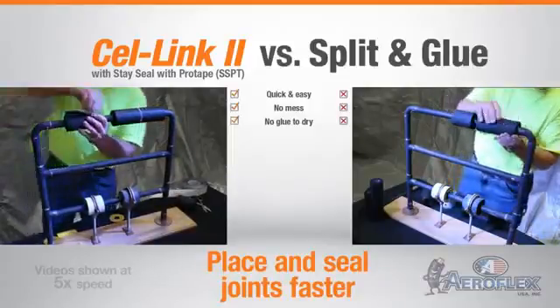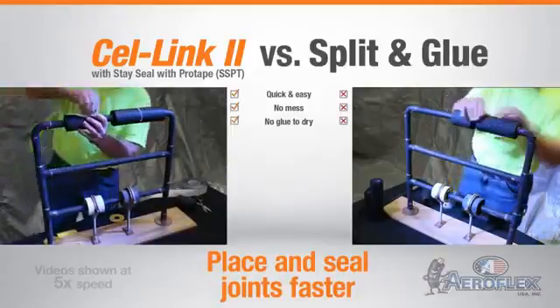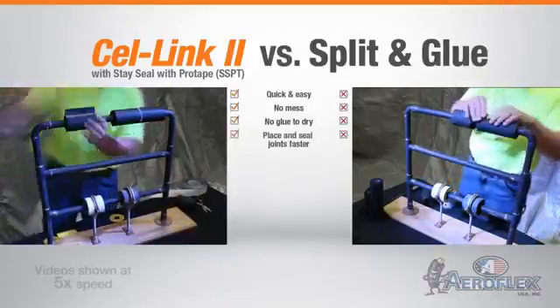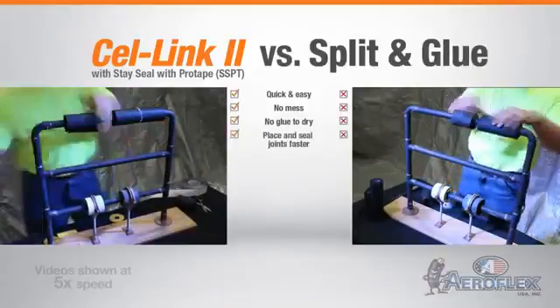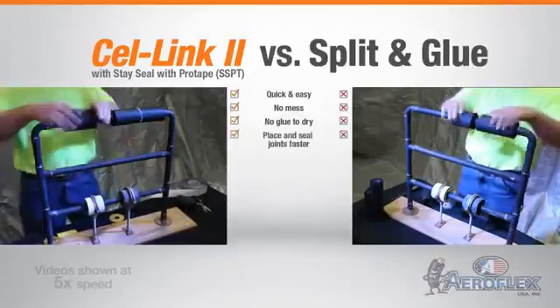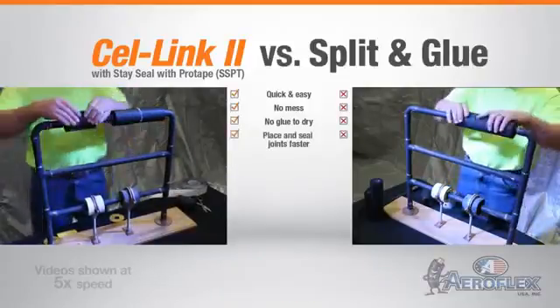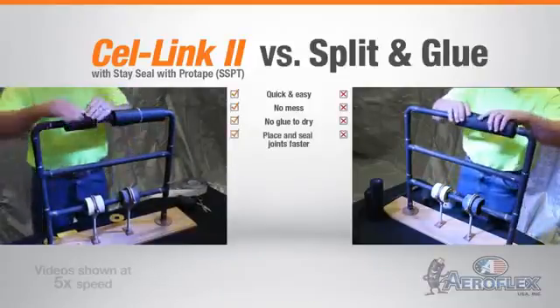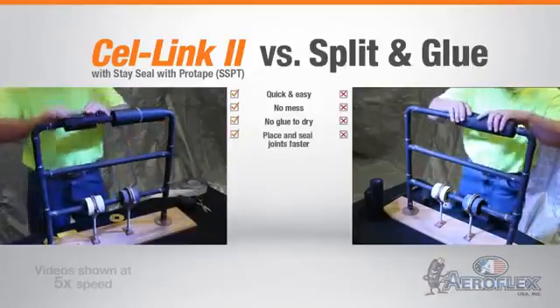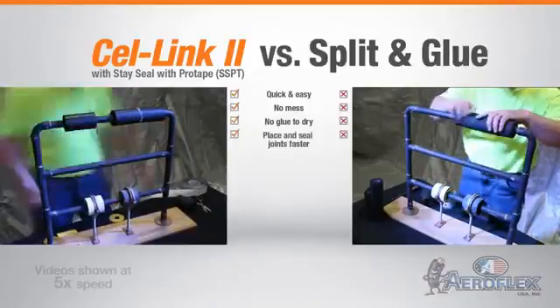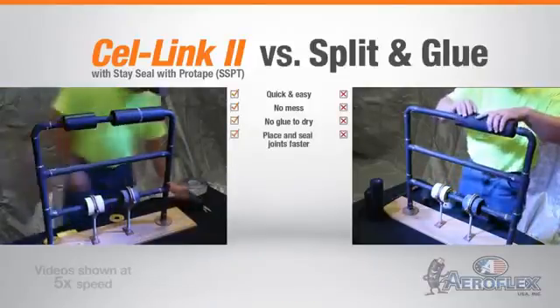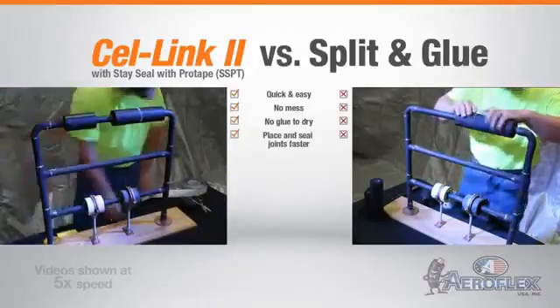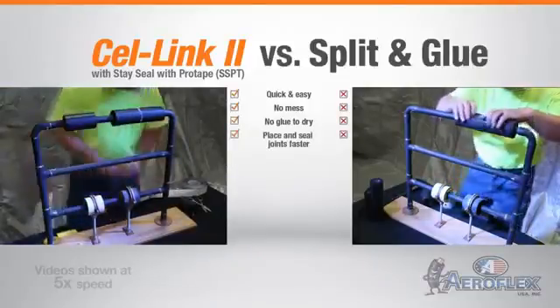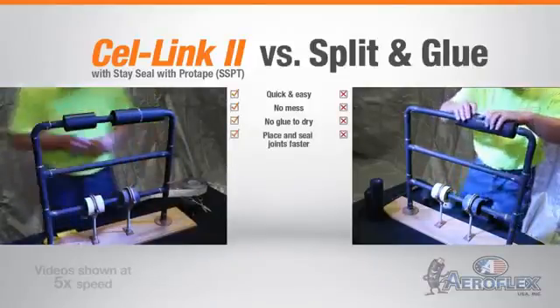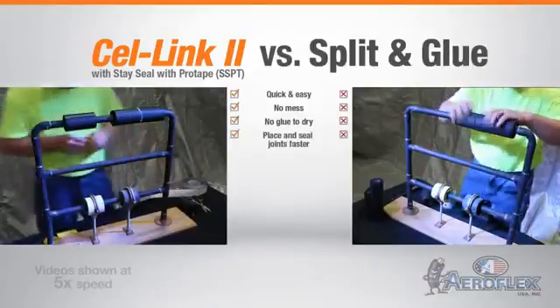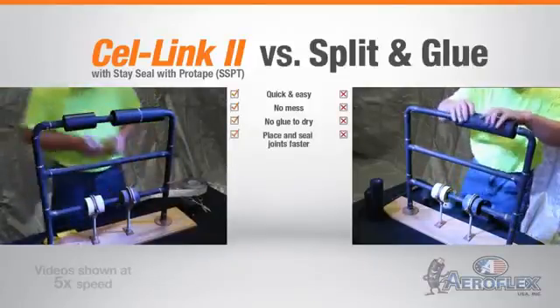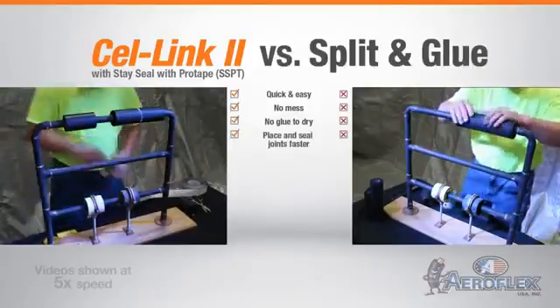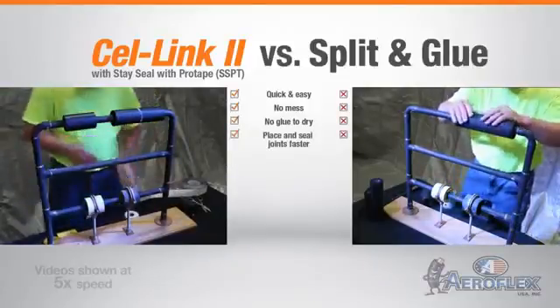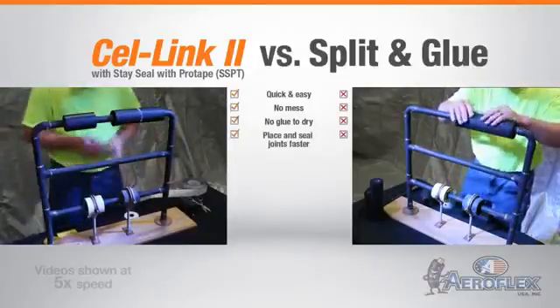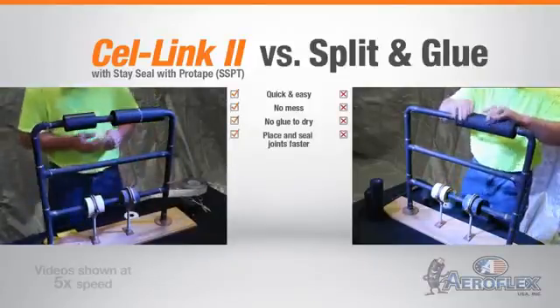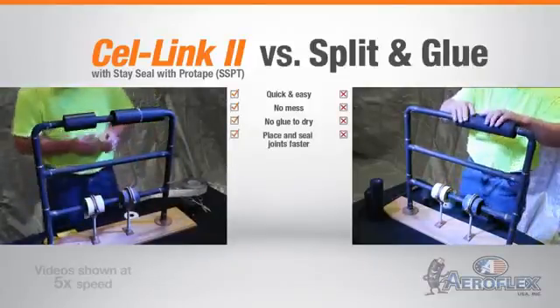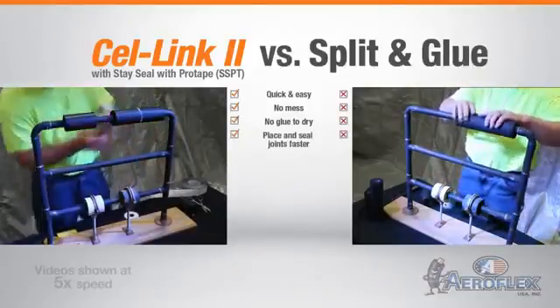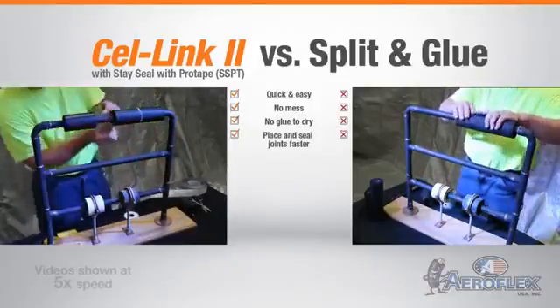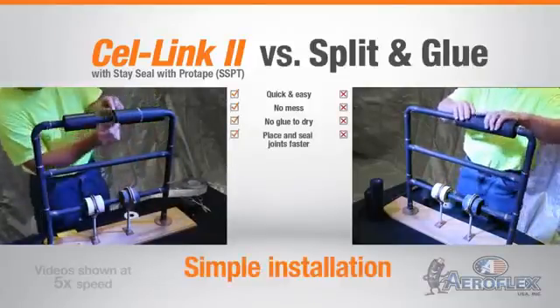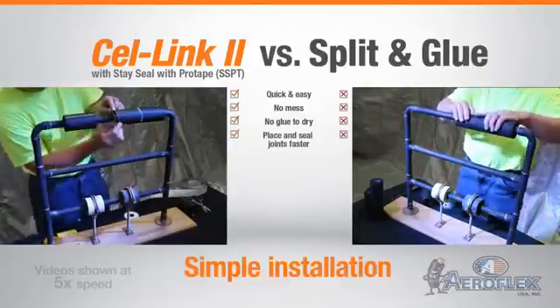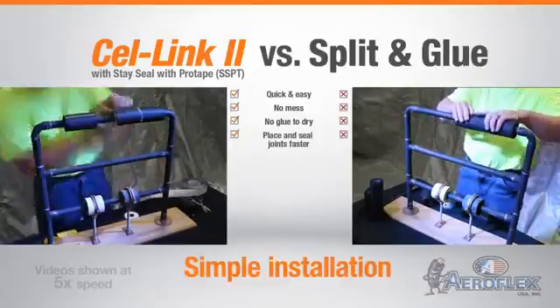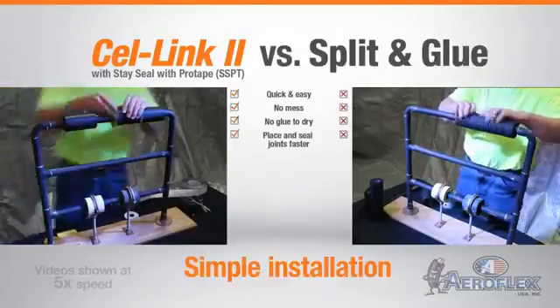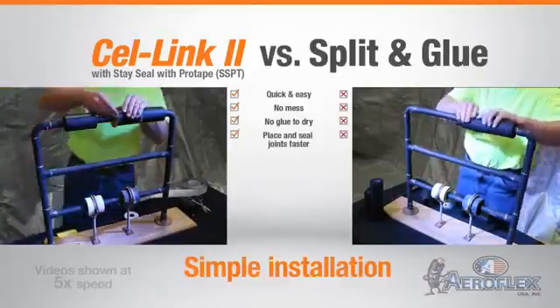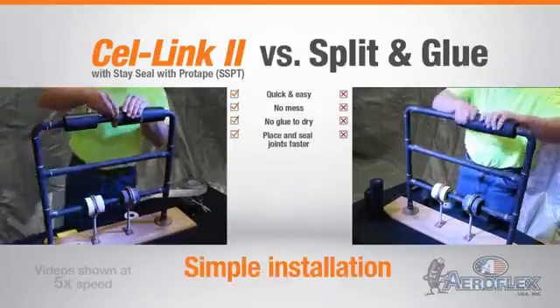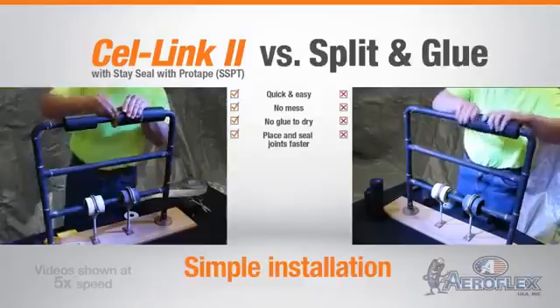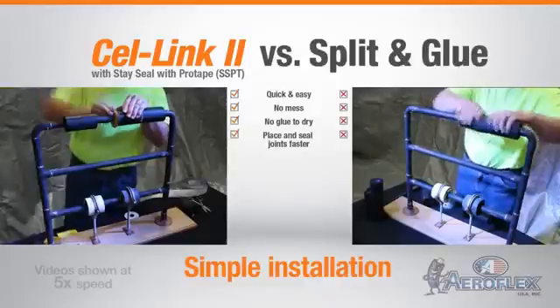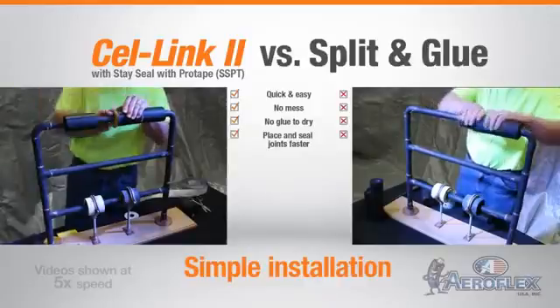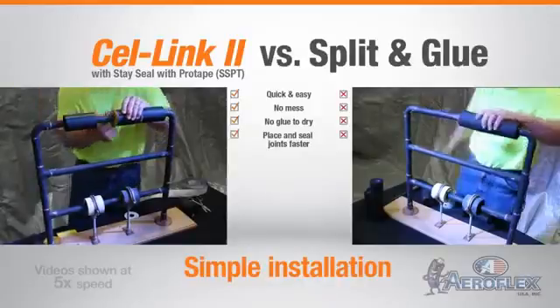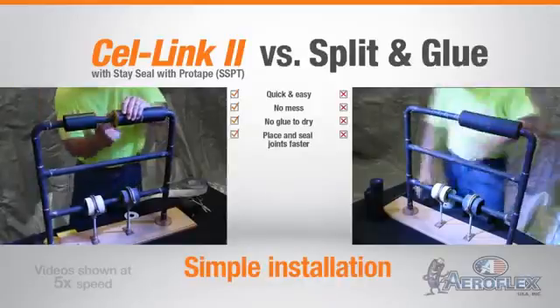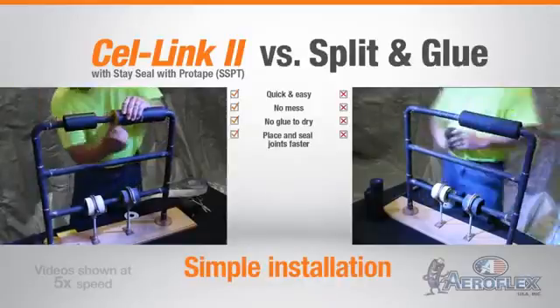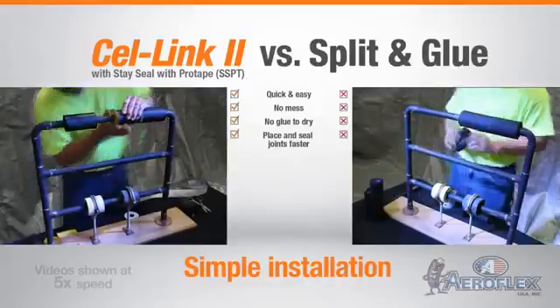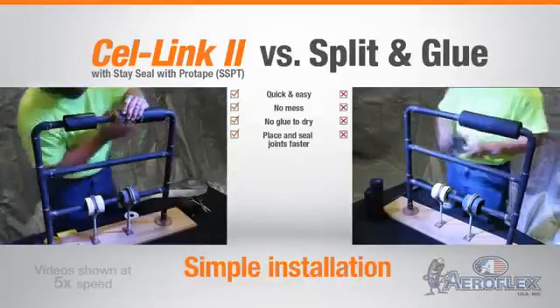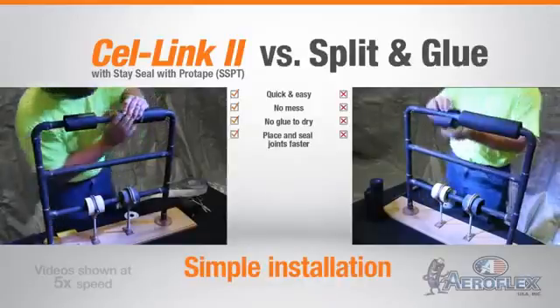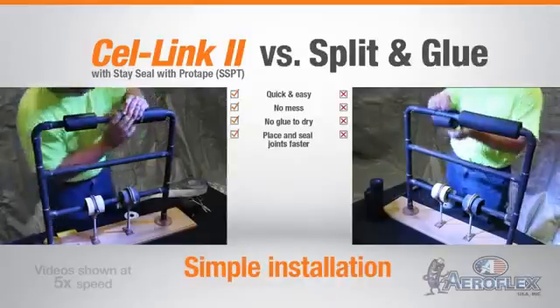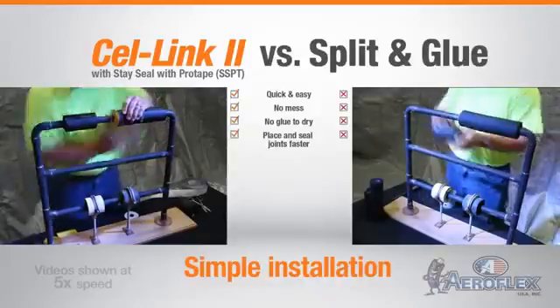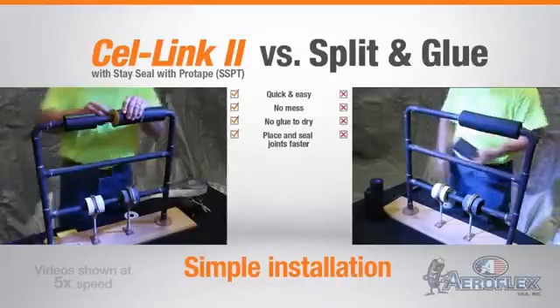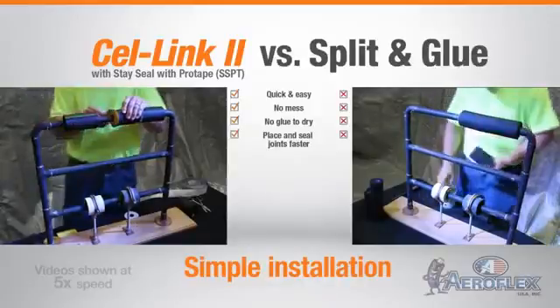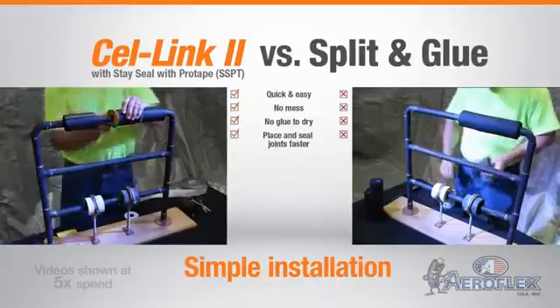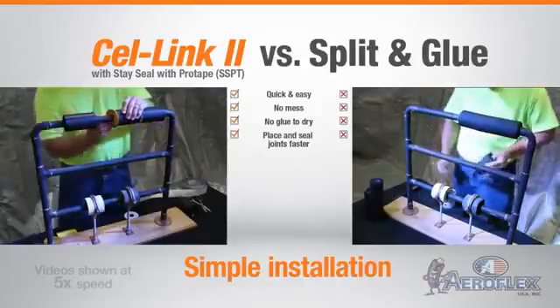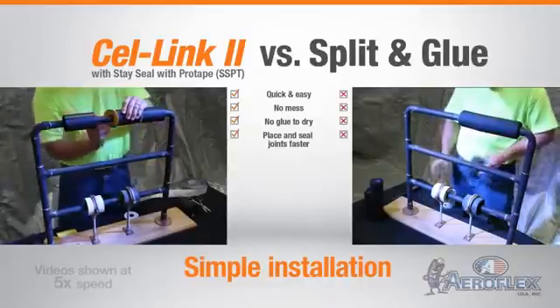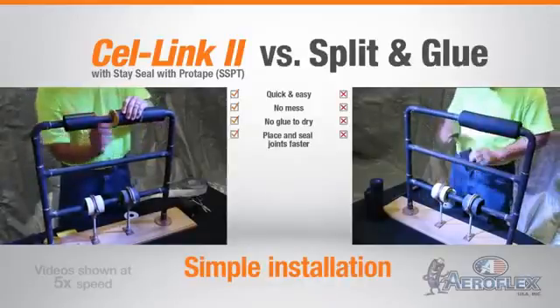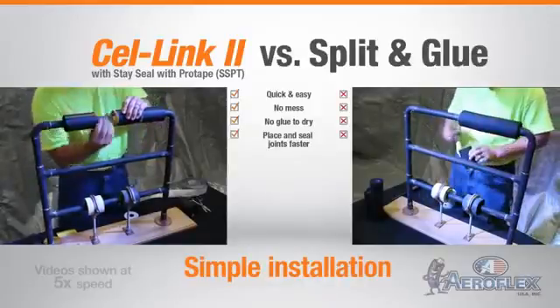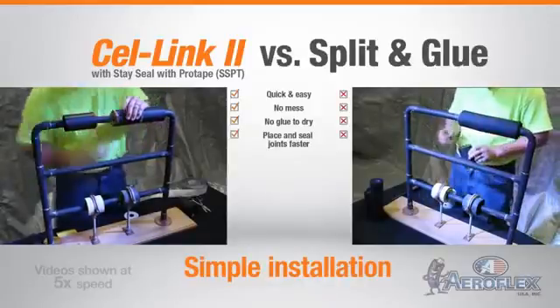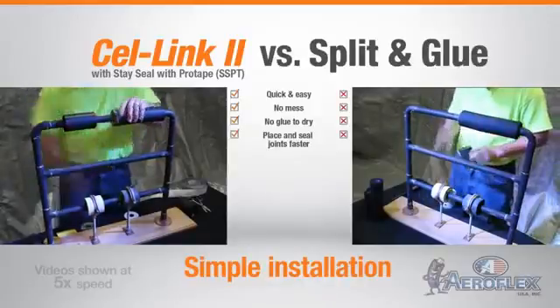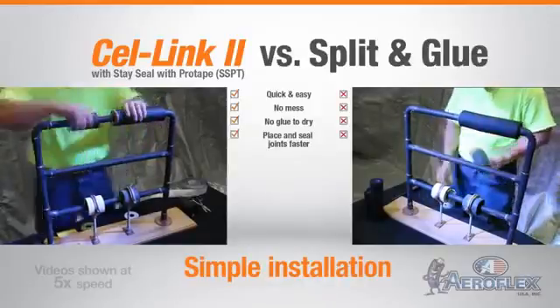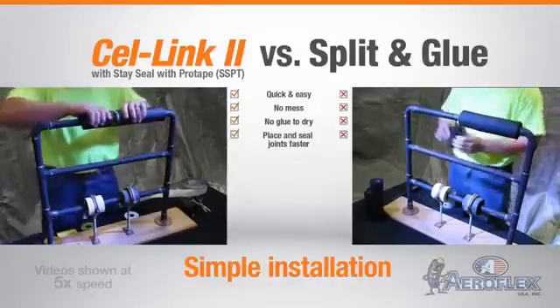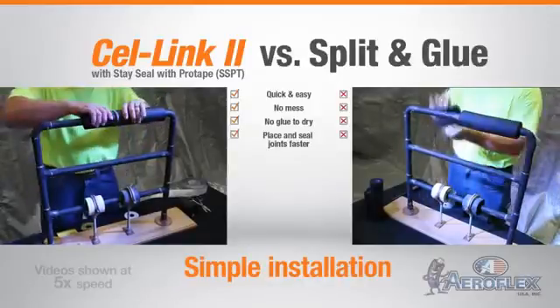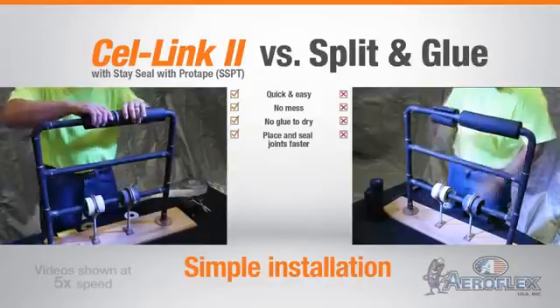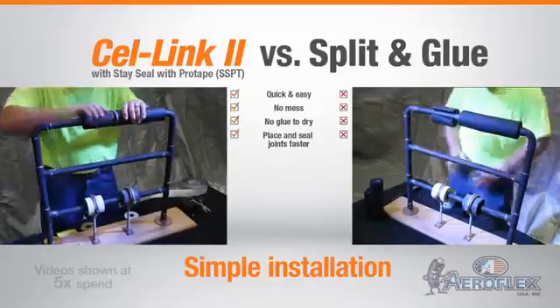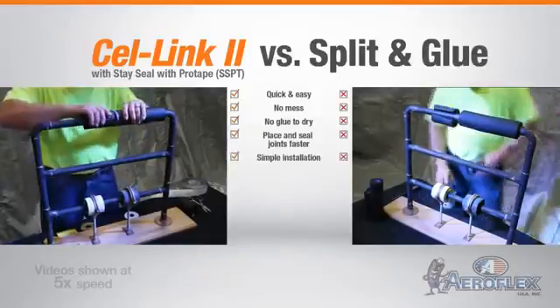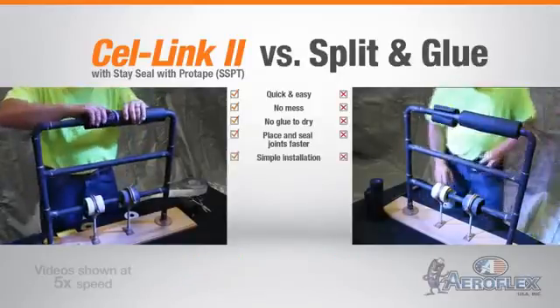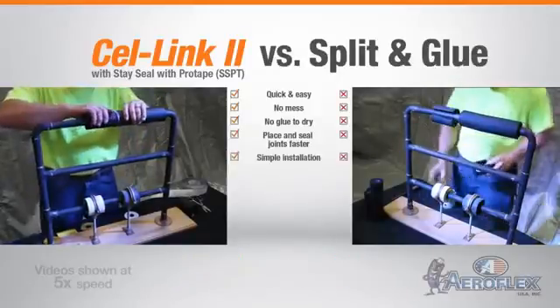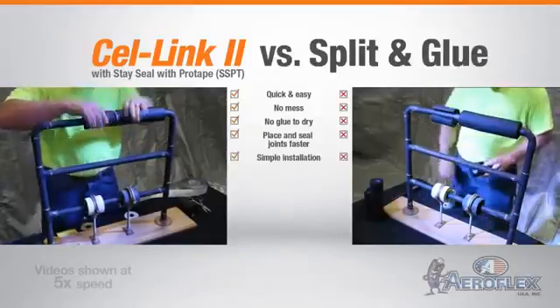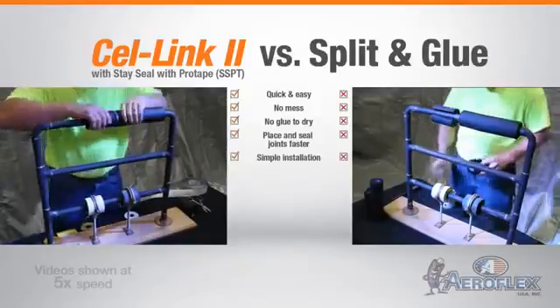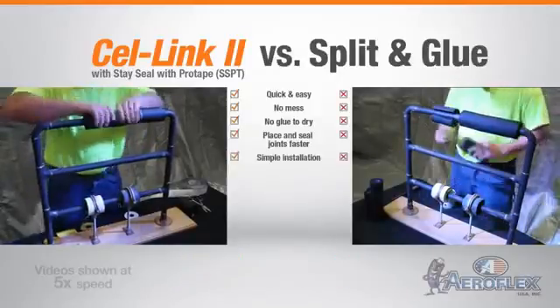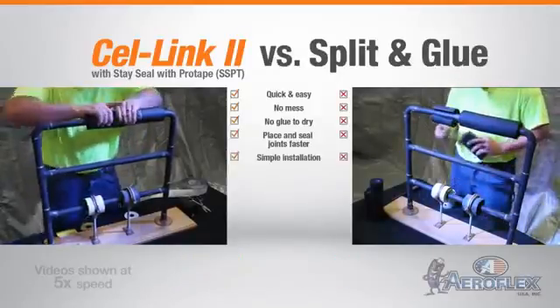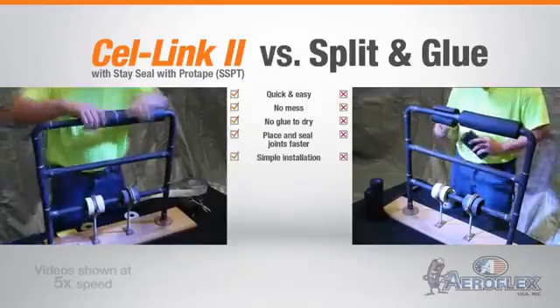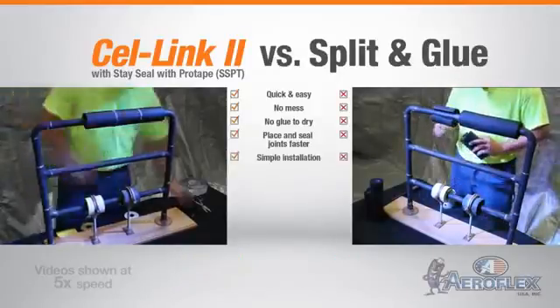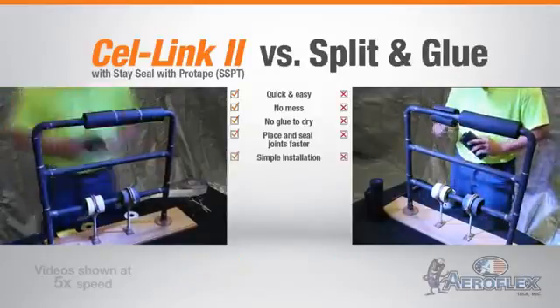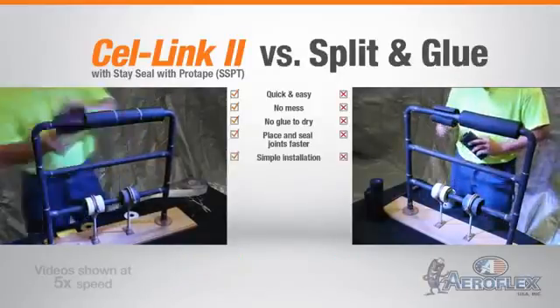With Aeroflex USA Cell Link 2 with SSPT, you simply peel off the release liner, align the insulation, and press together. It's that simple.